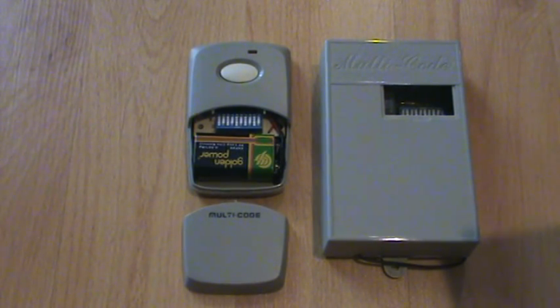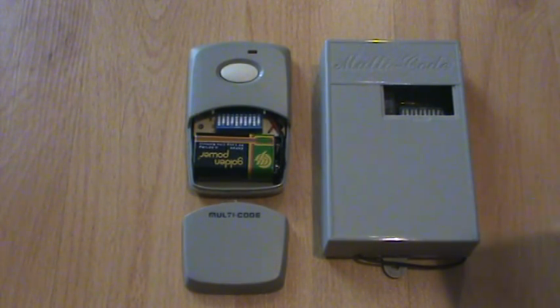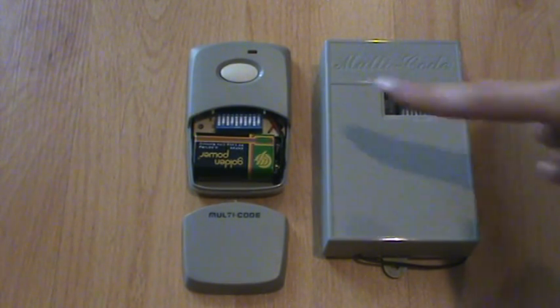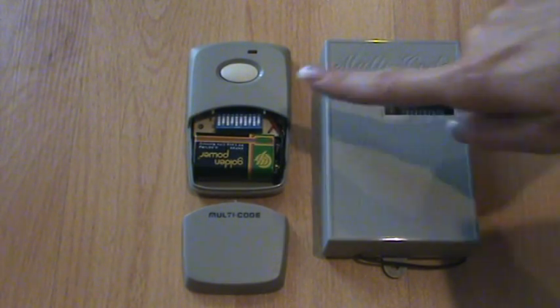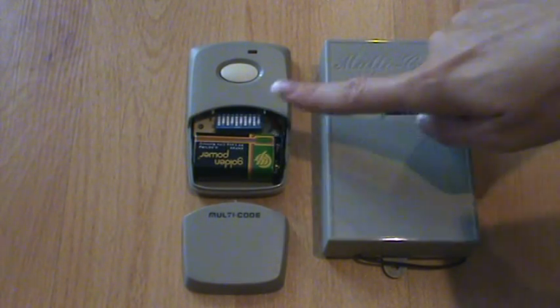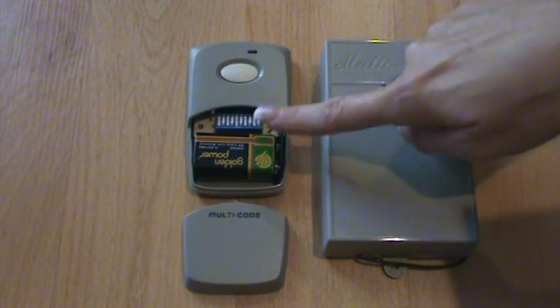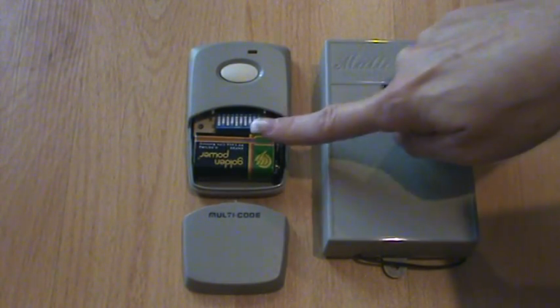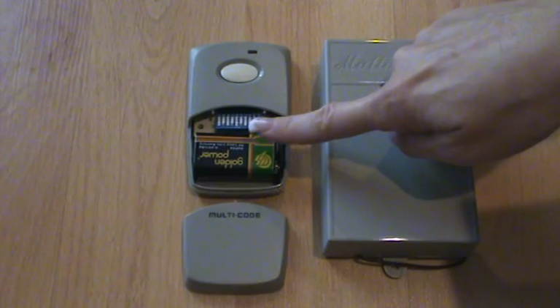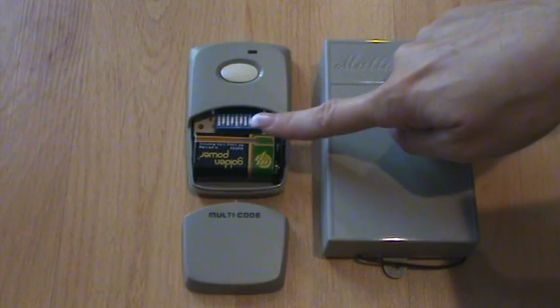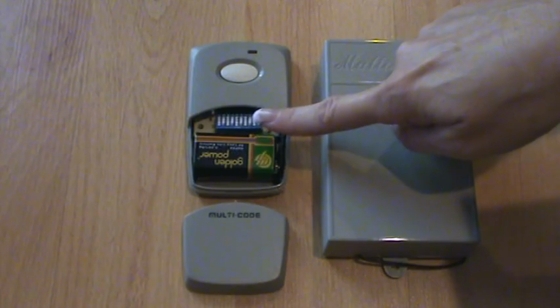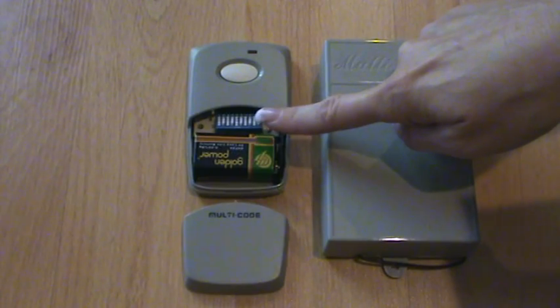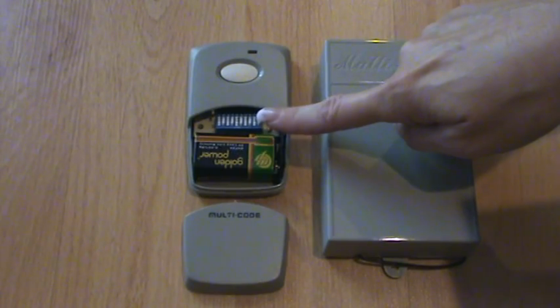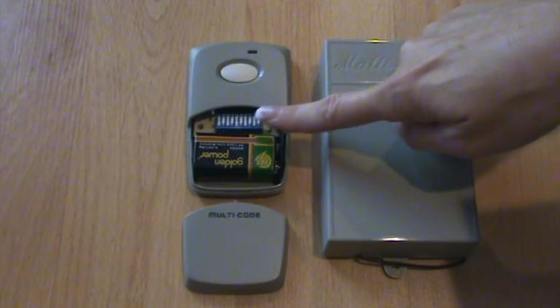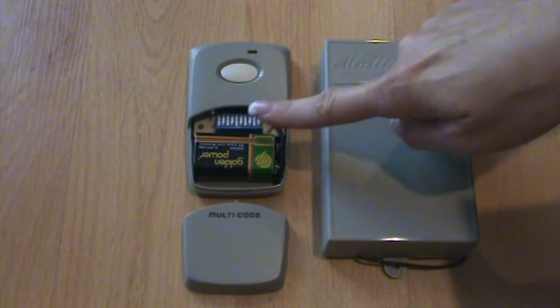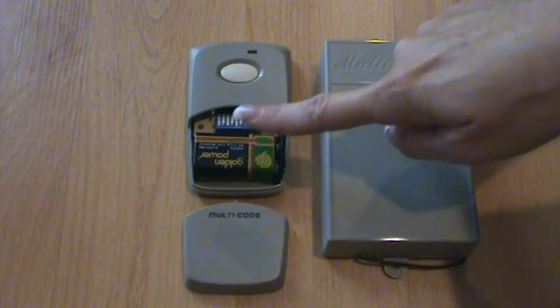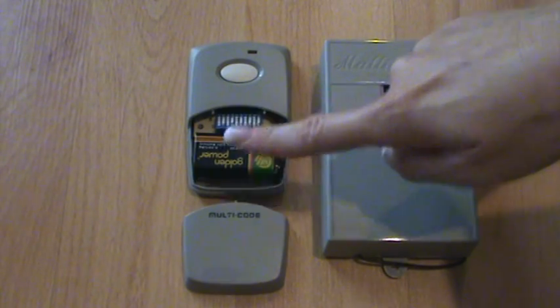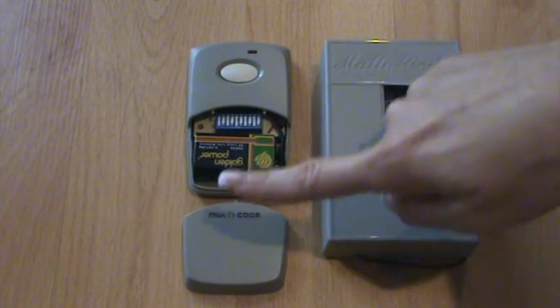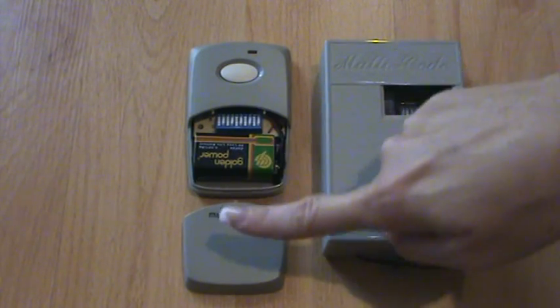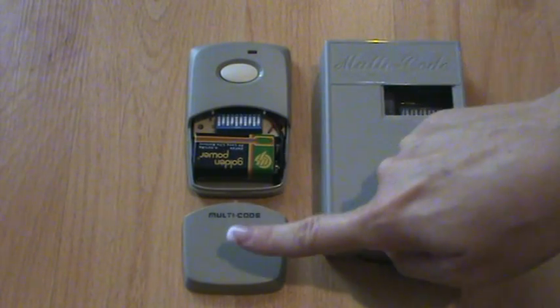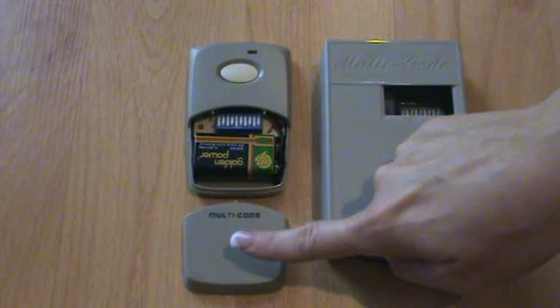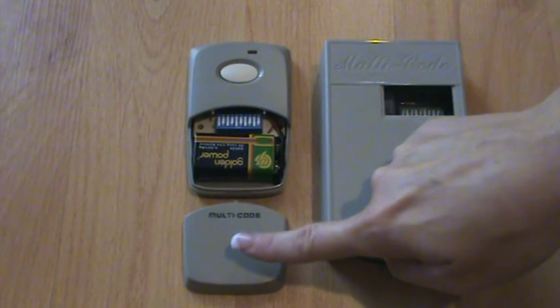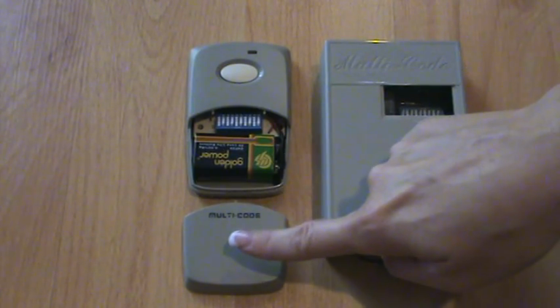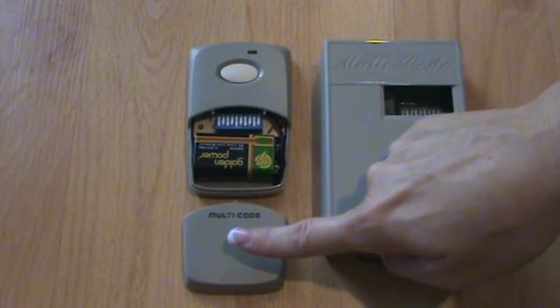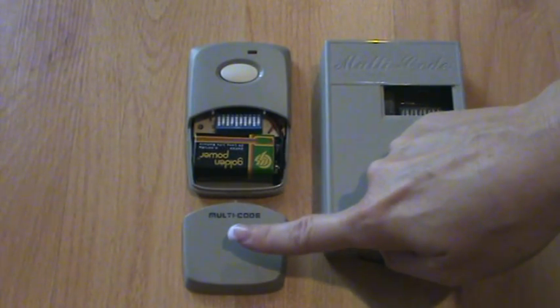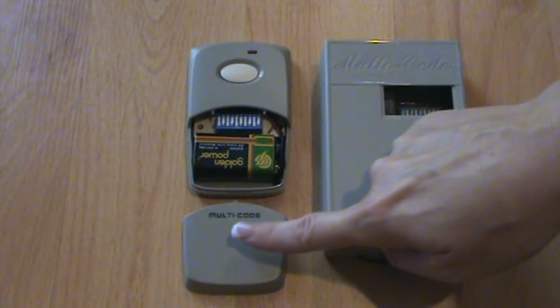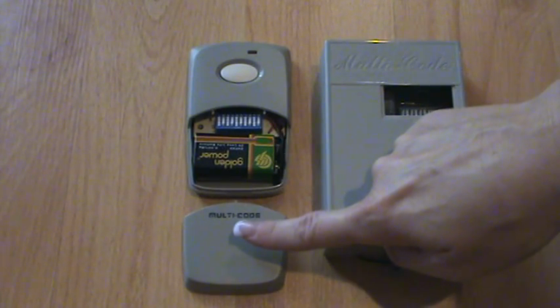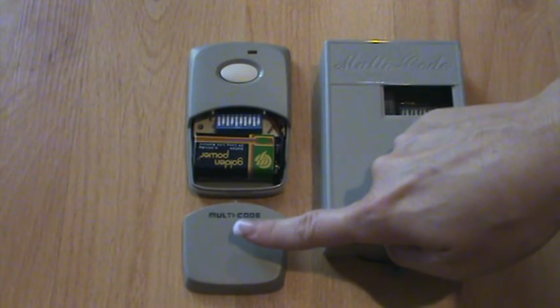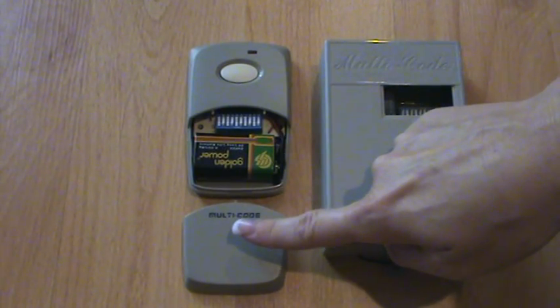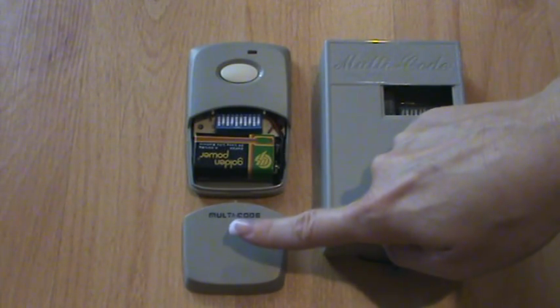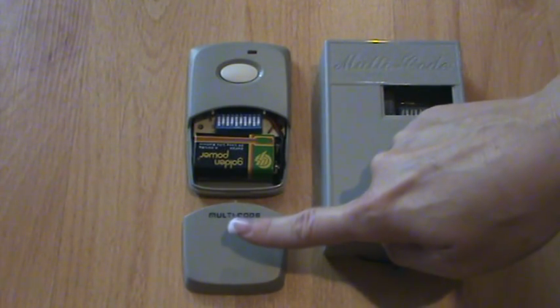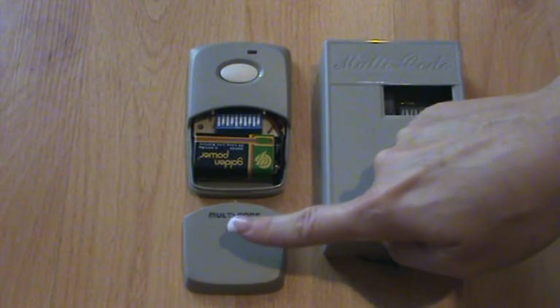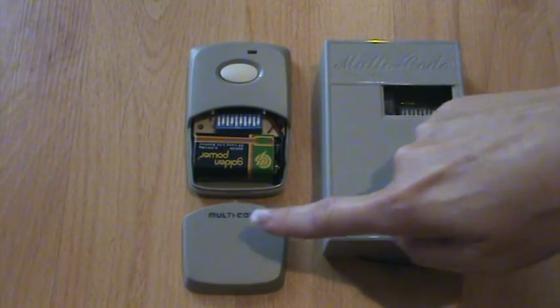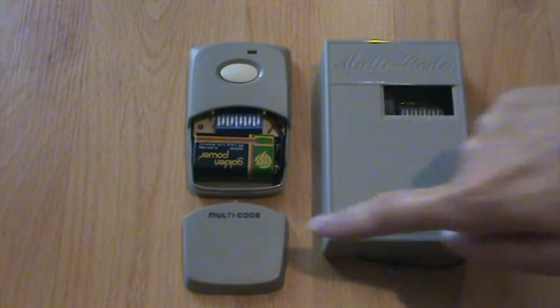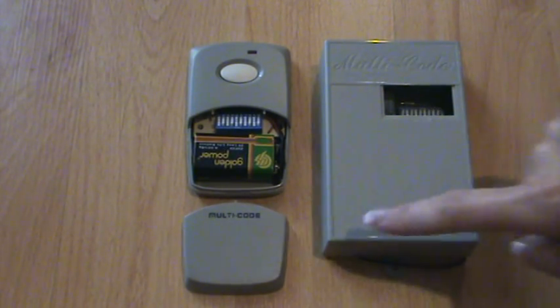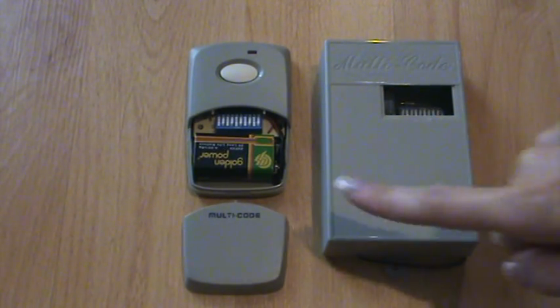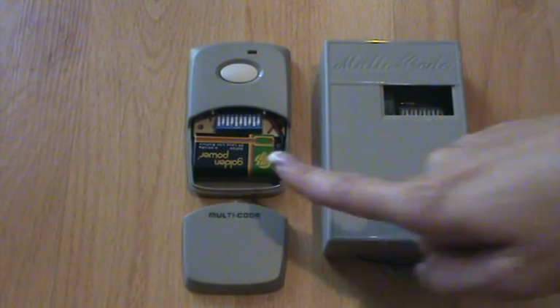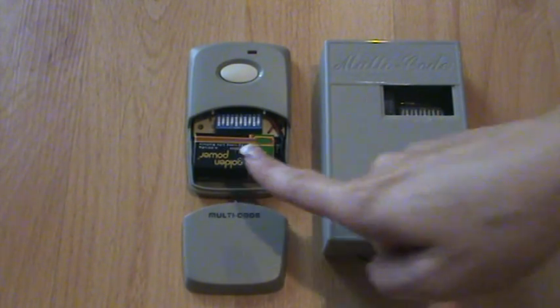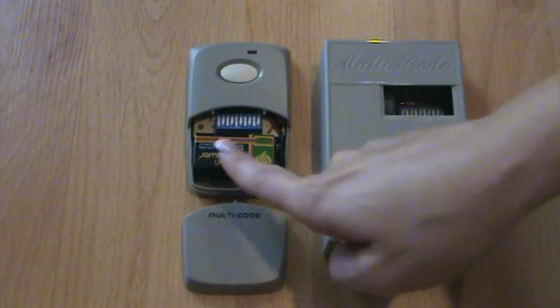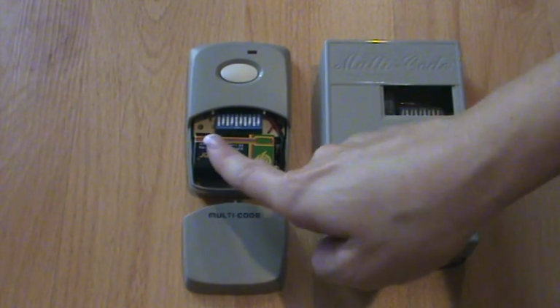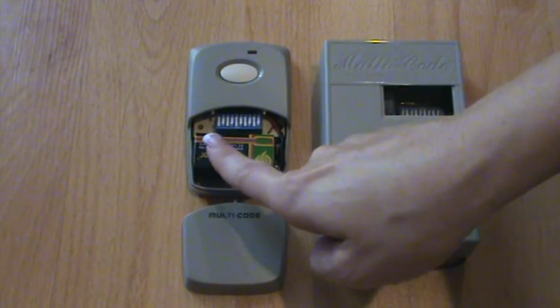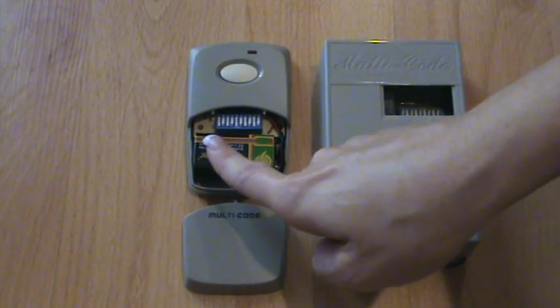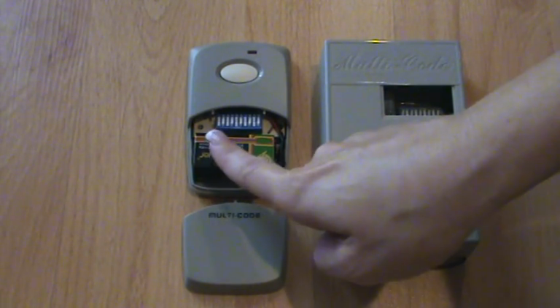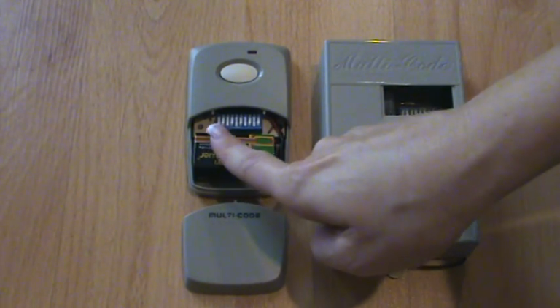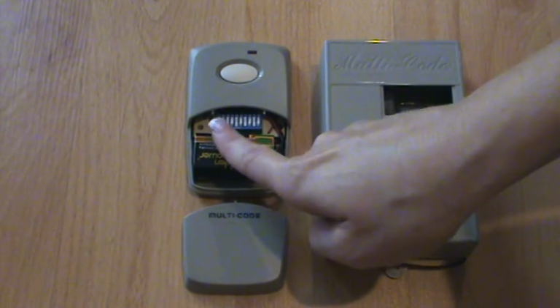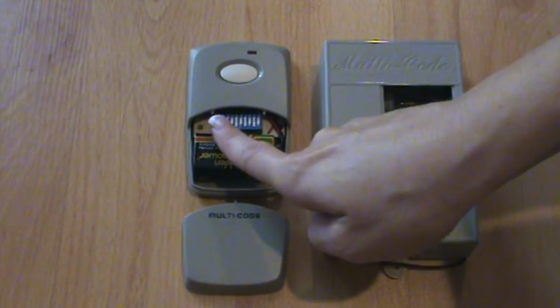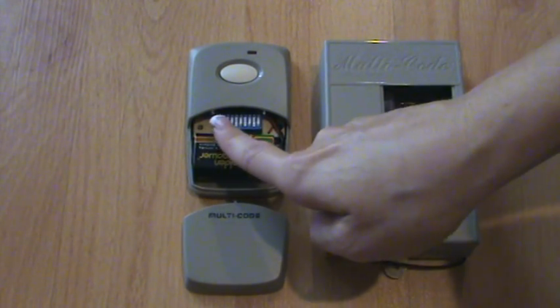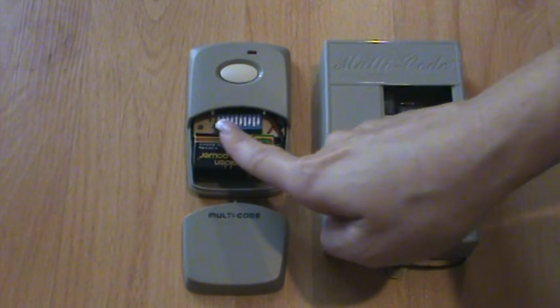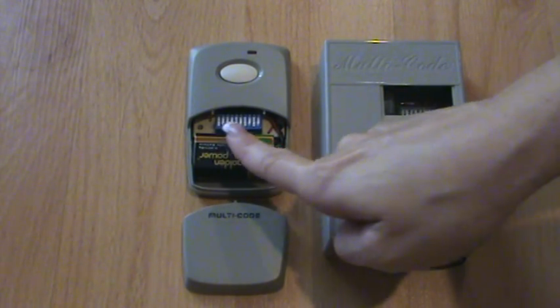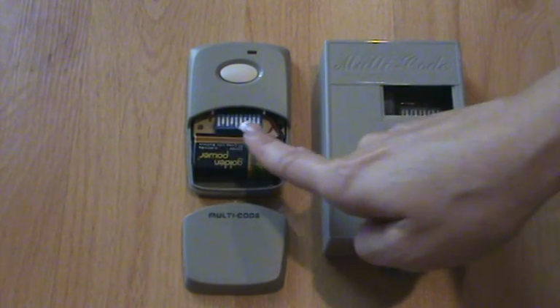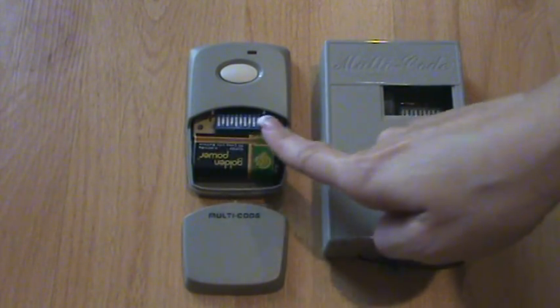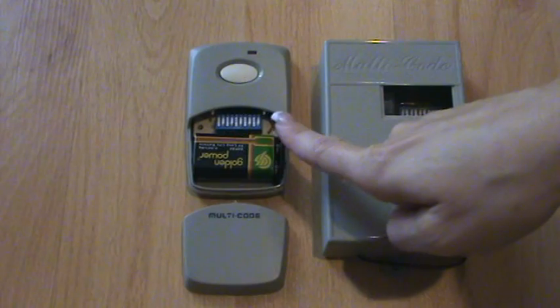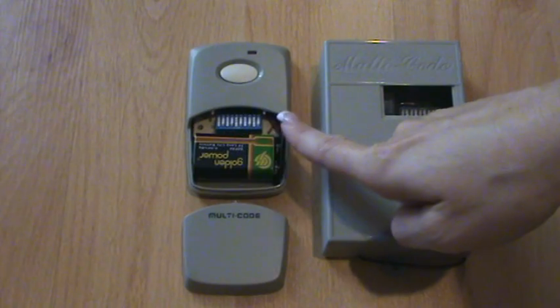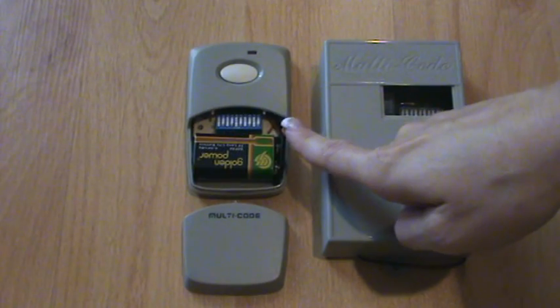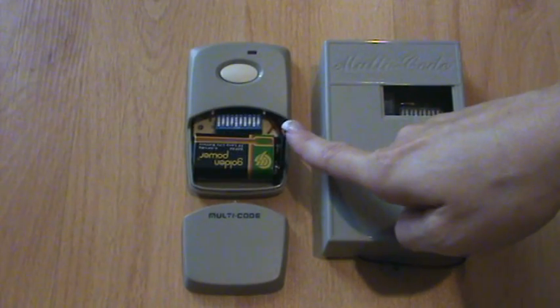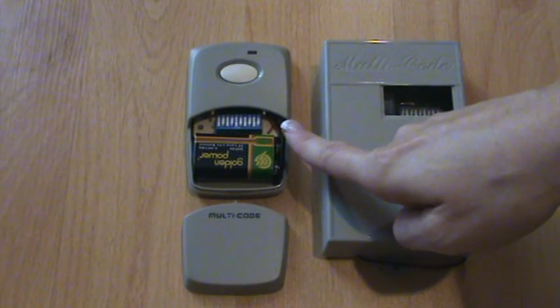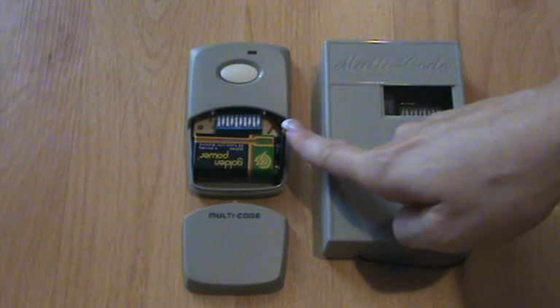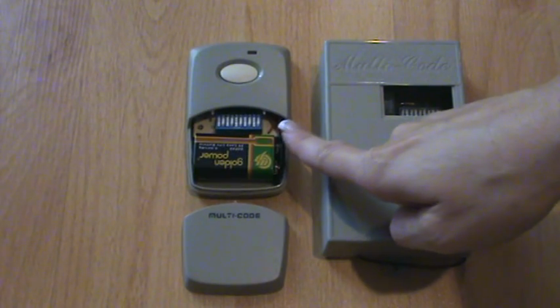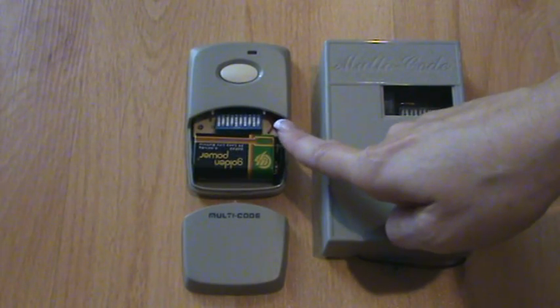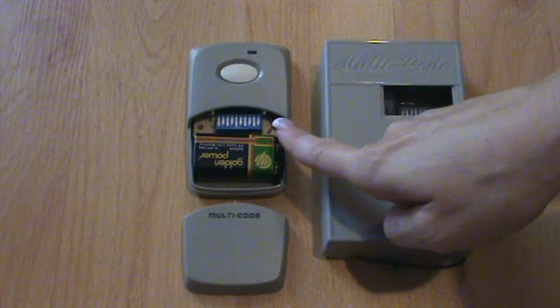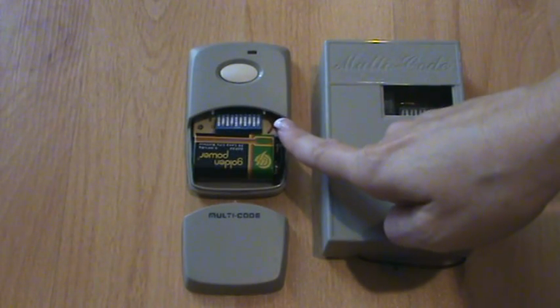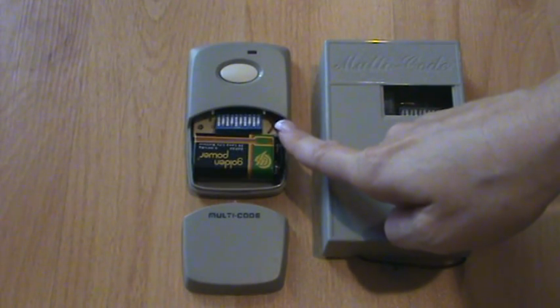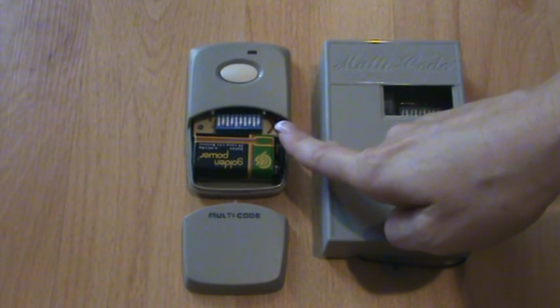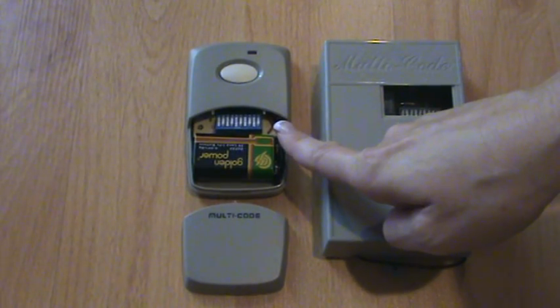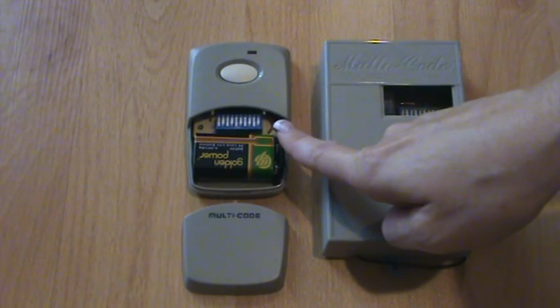Remove the battery cover from the remote to expose the dip switches. This Multicode remote has 10 dip switches that are two positions.